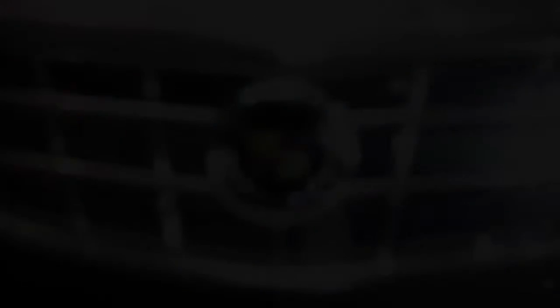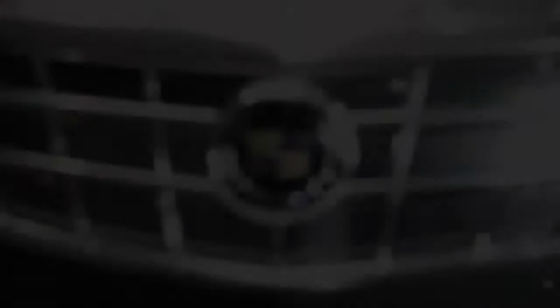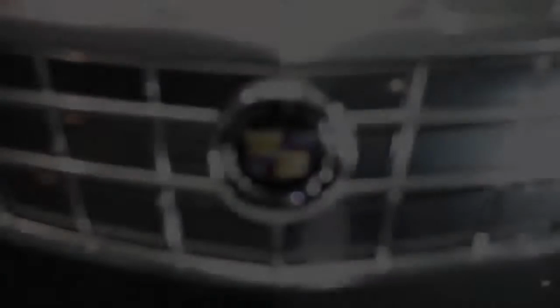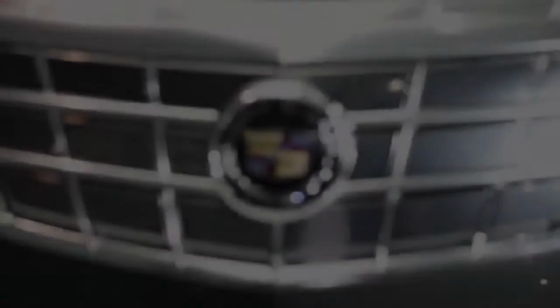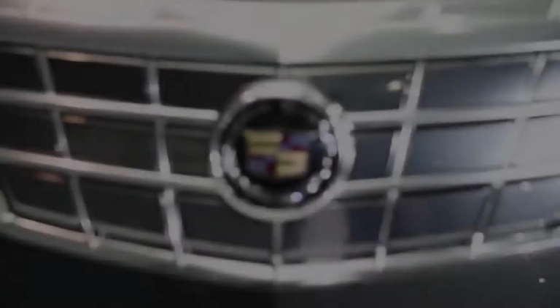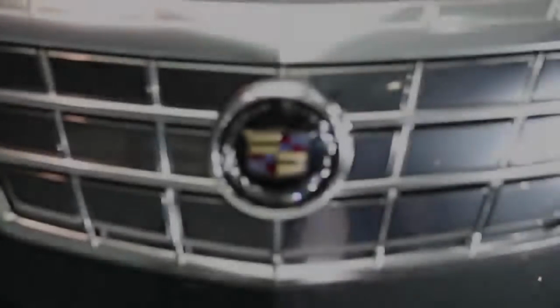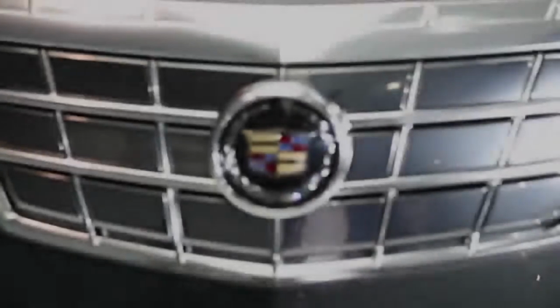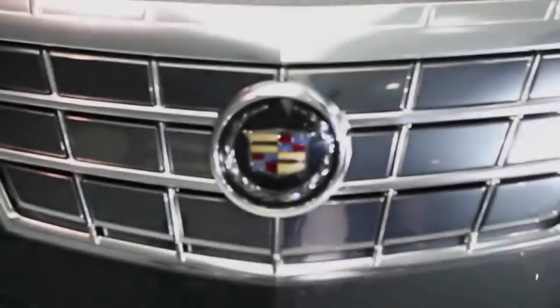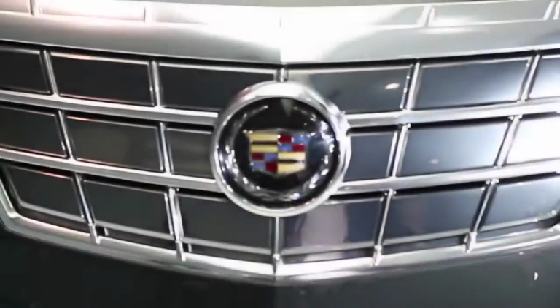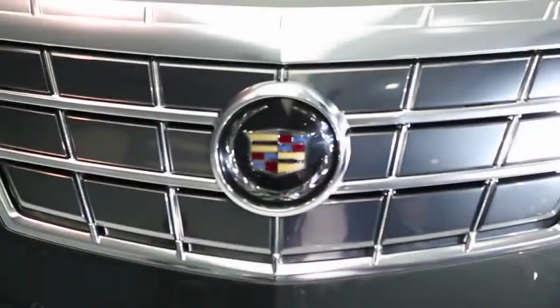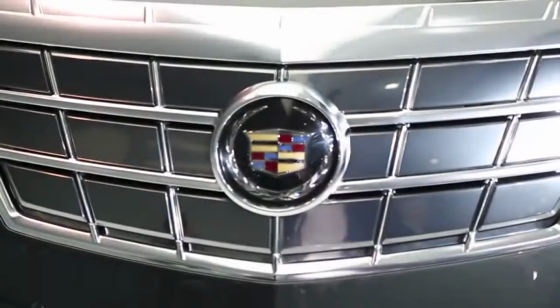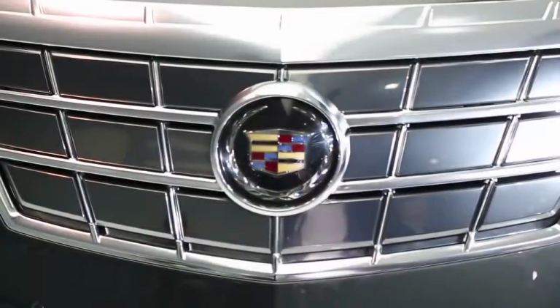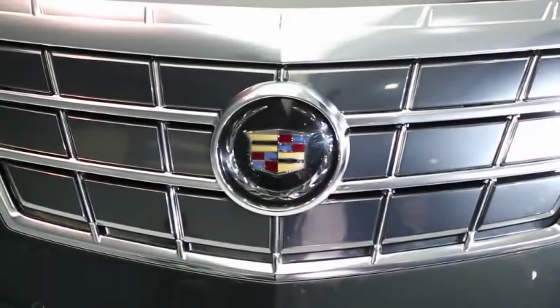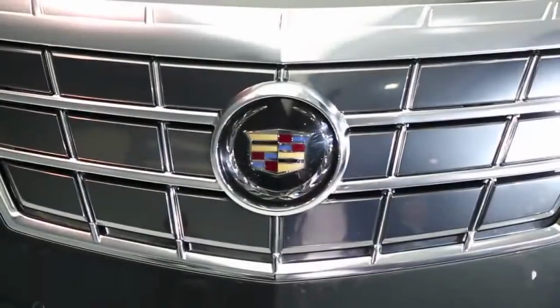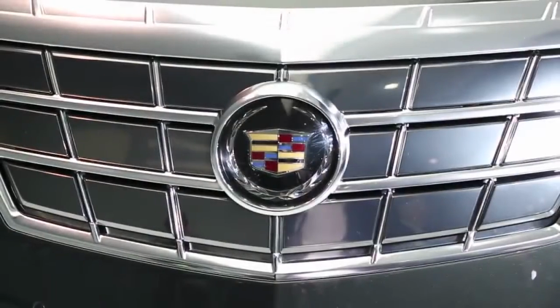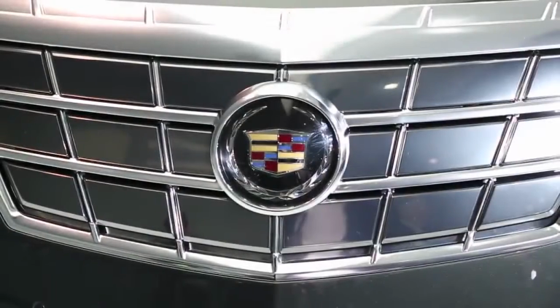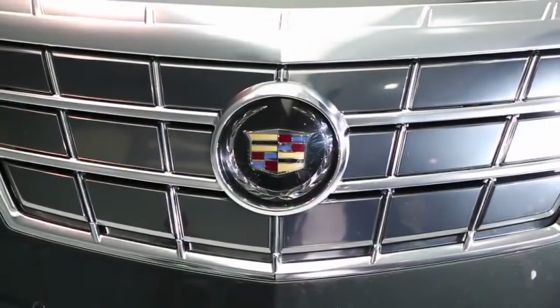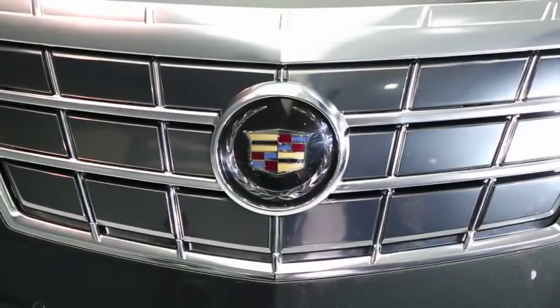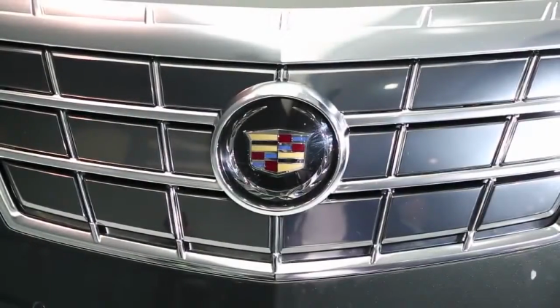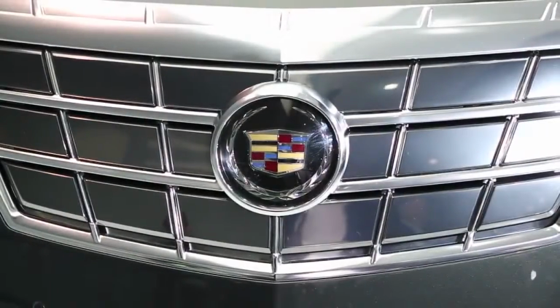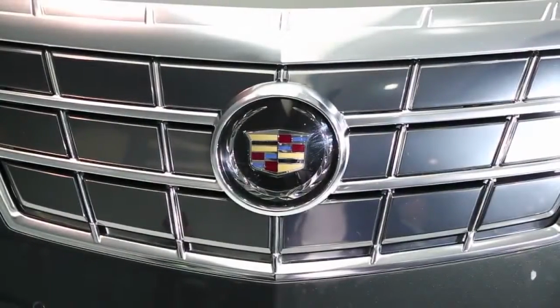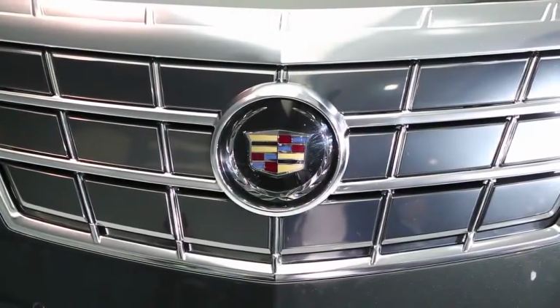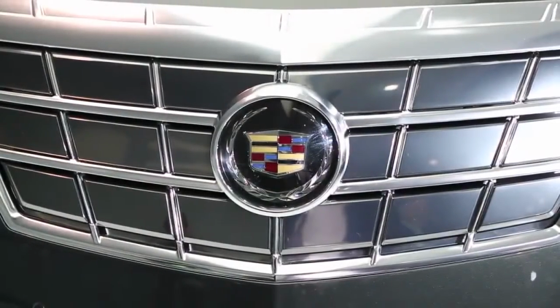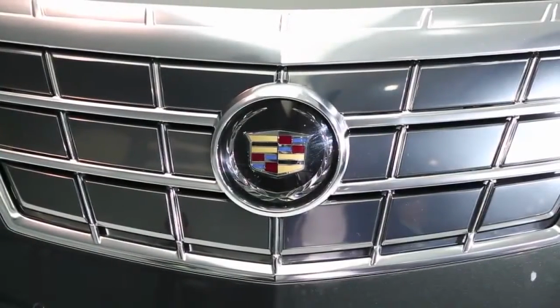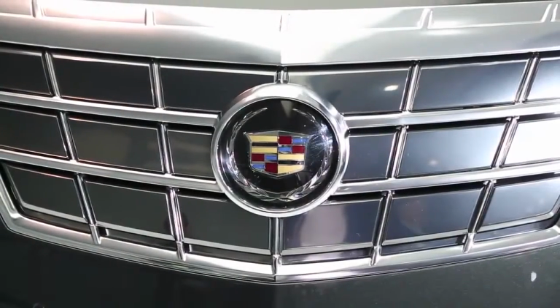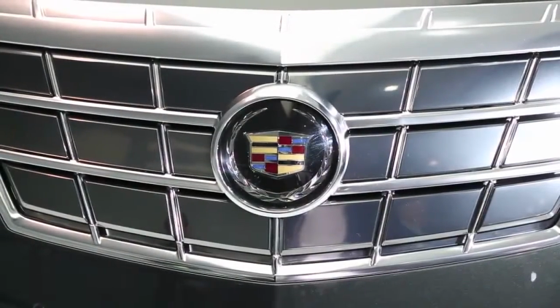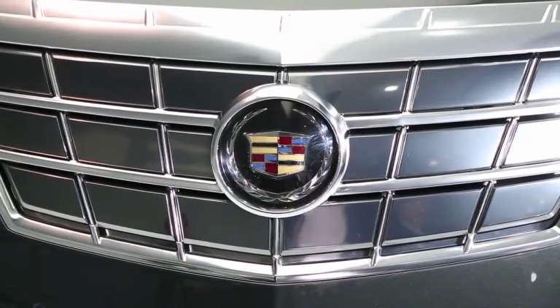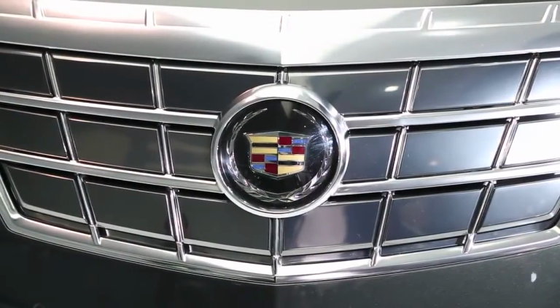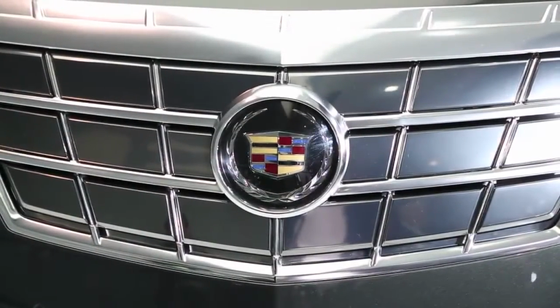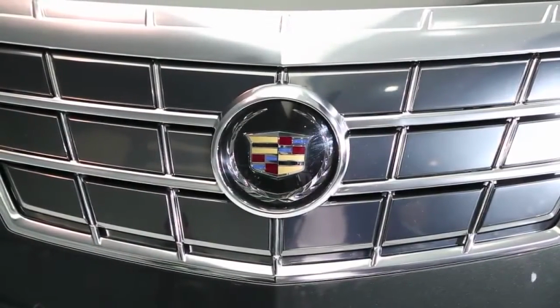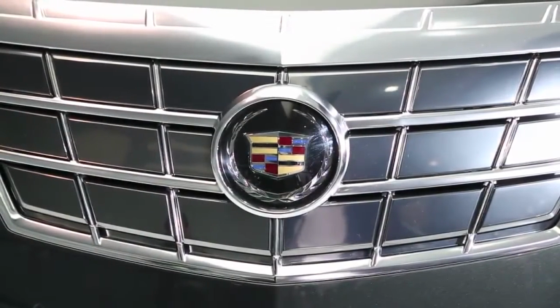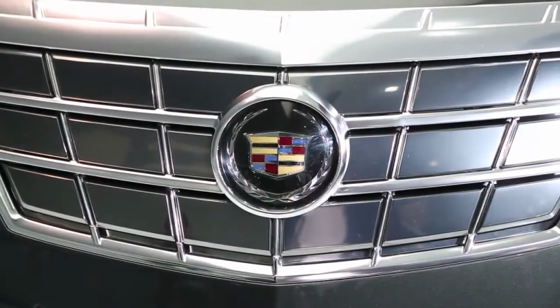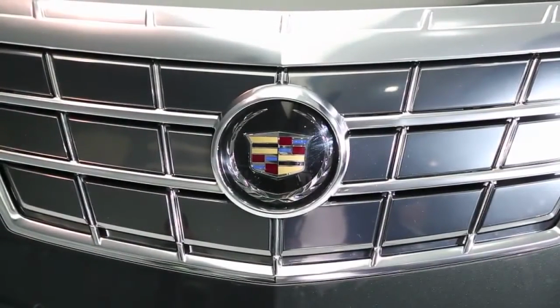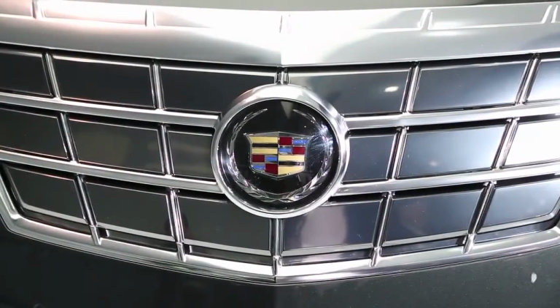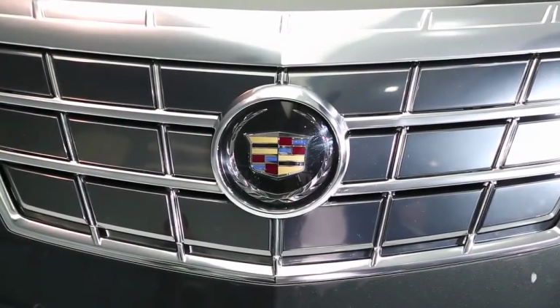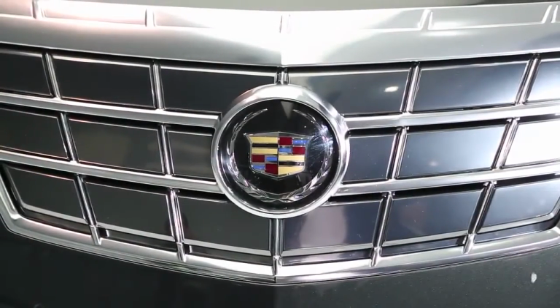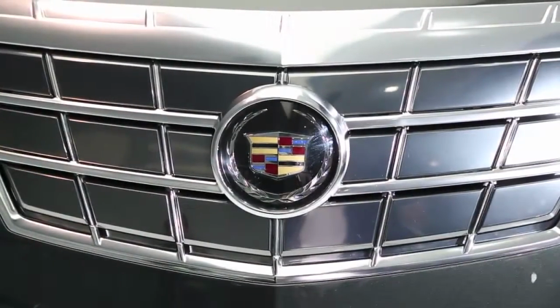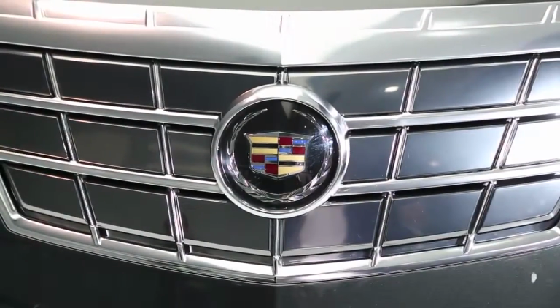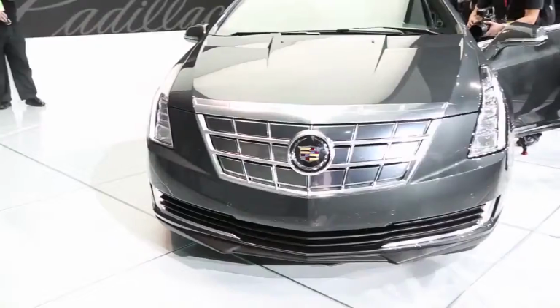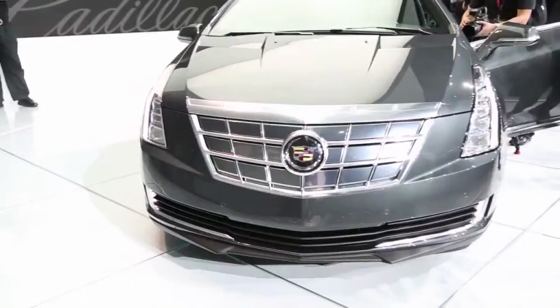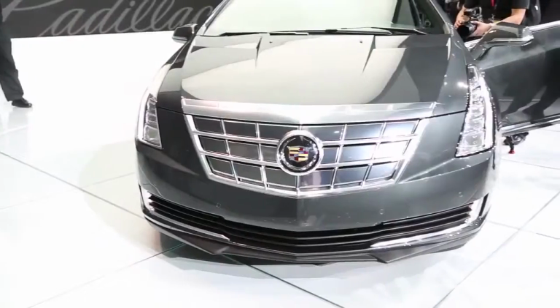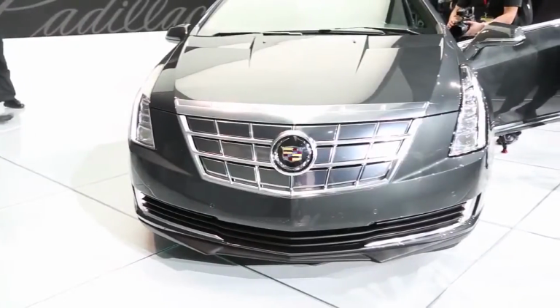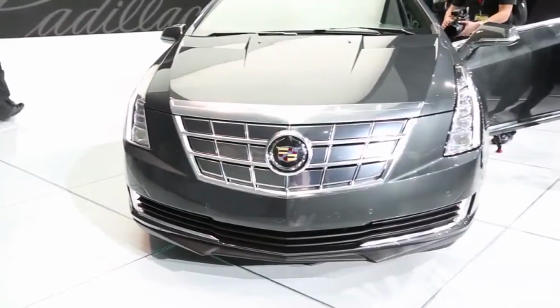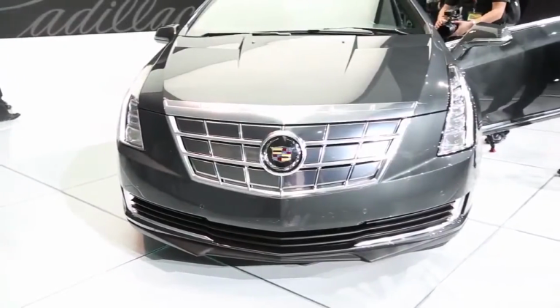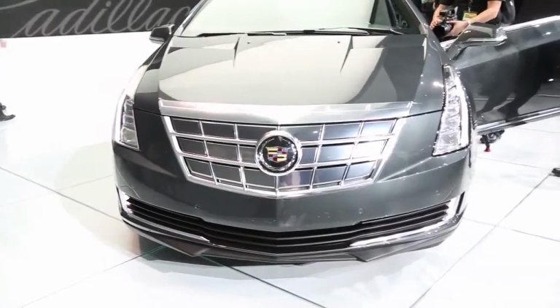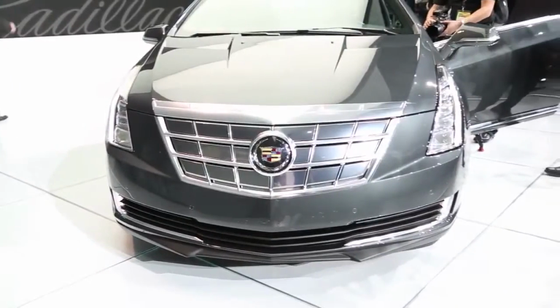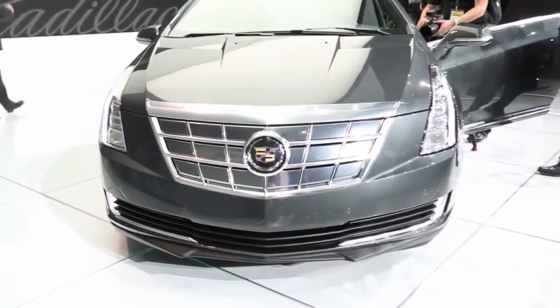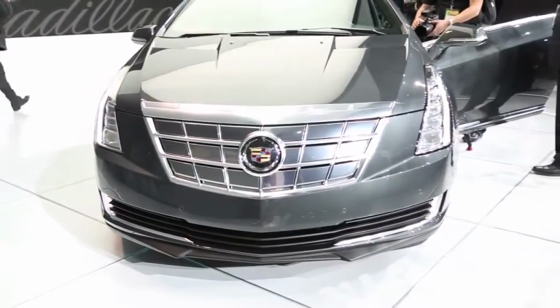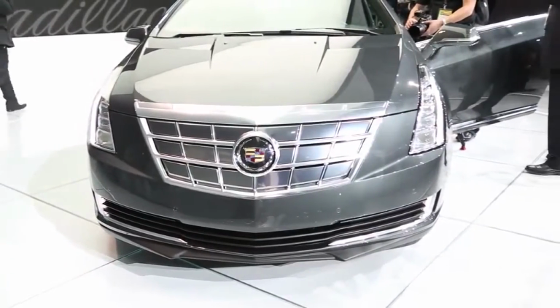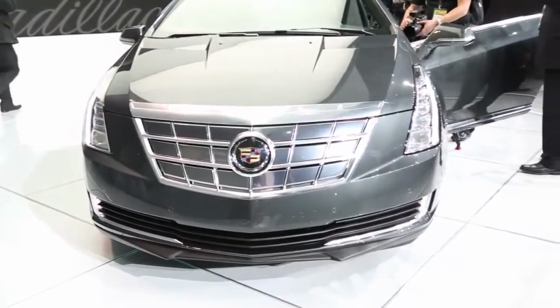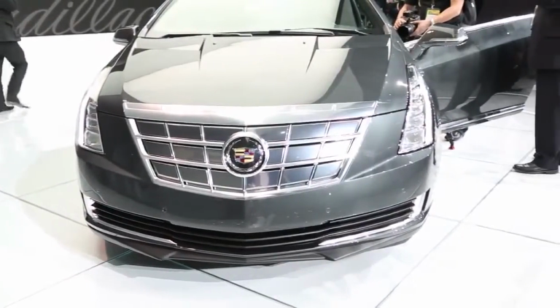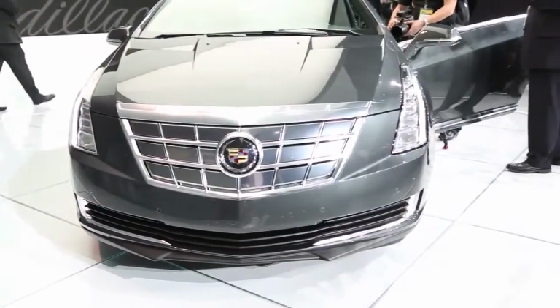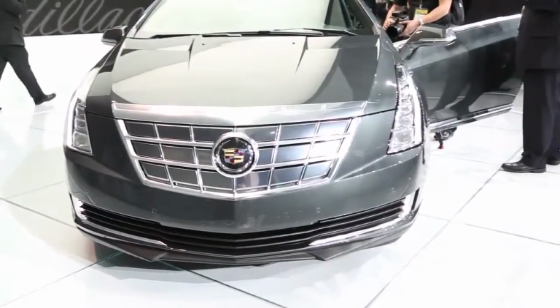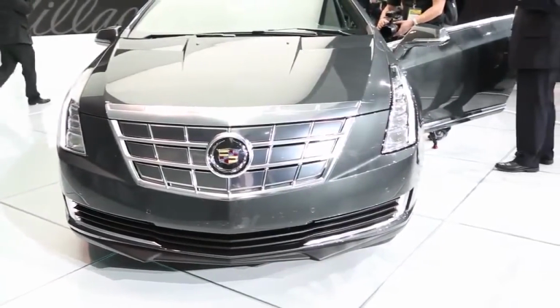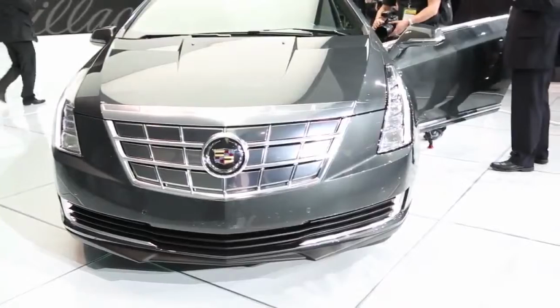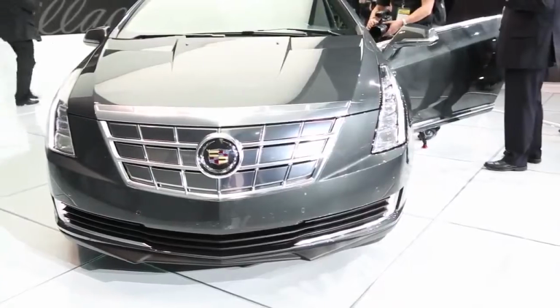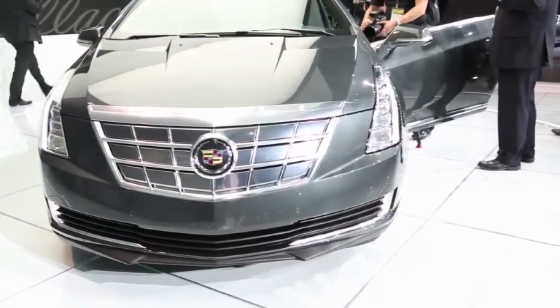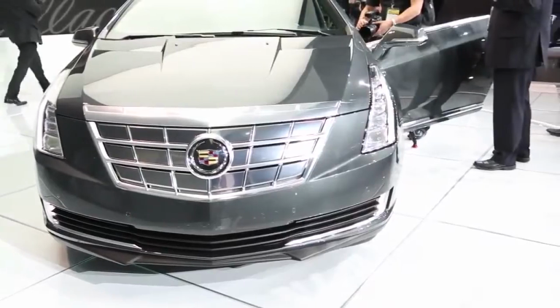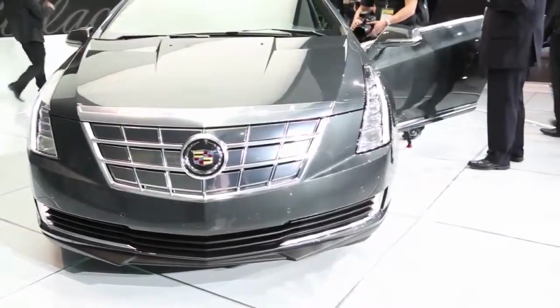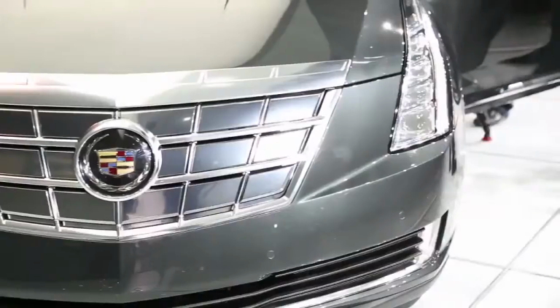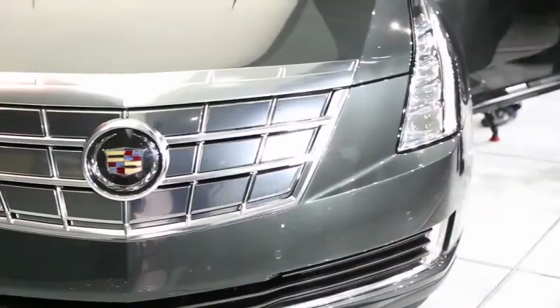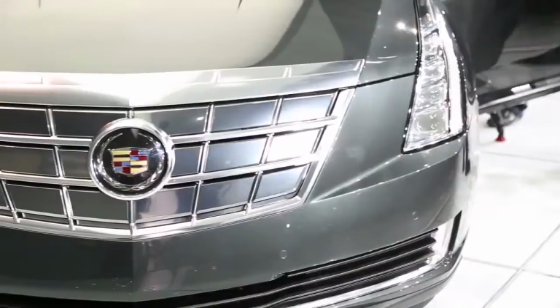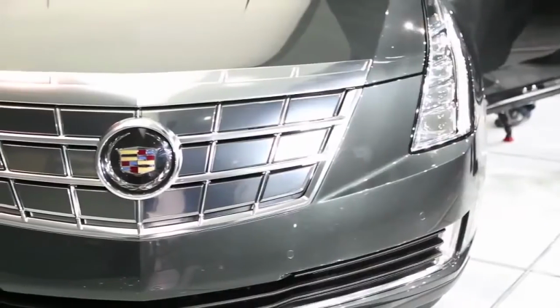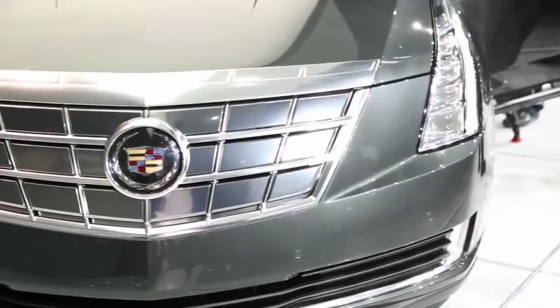Cadillac has finally taken the wraps off the production version of the Converge concept. I'm Joel Fetter and here's our preview of the 2014 Cadillac ELR.